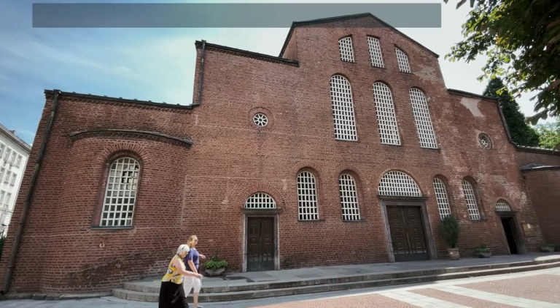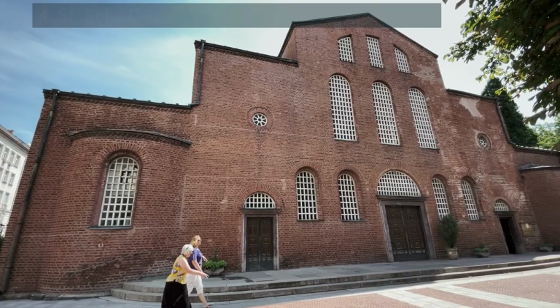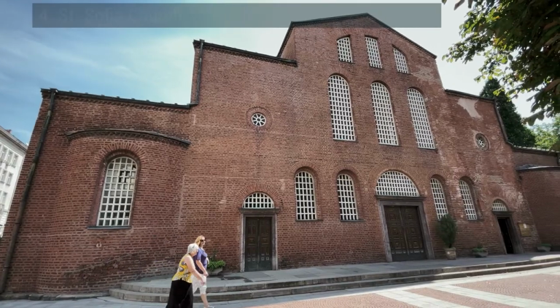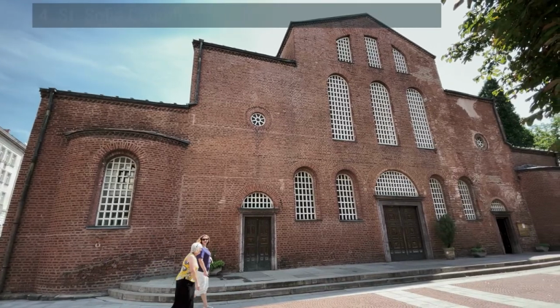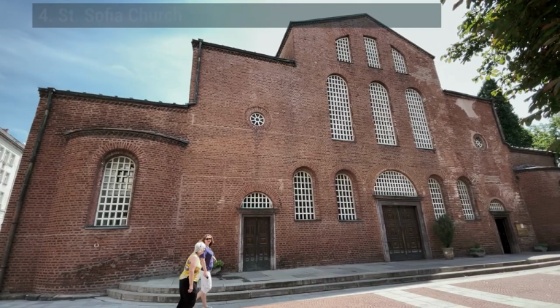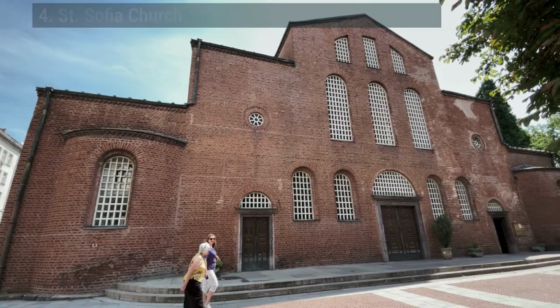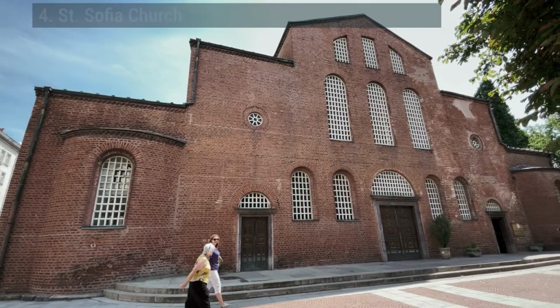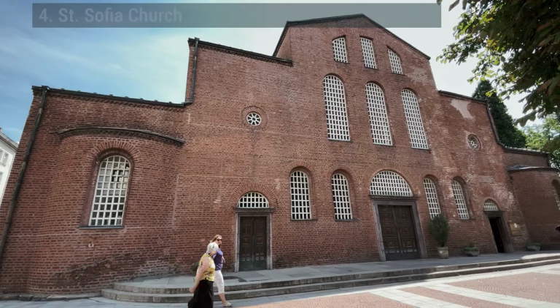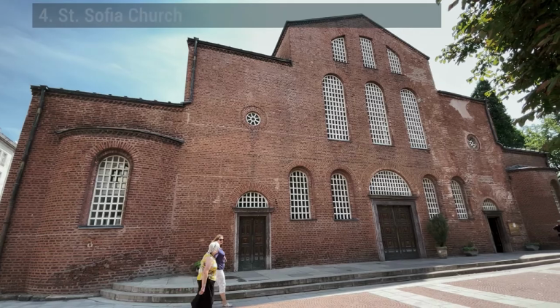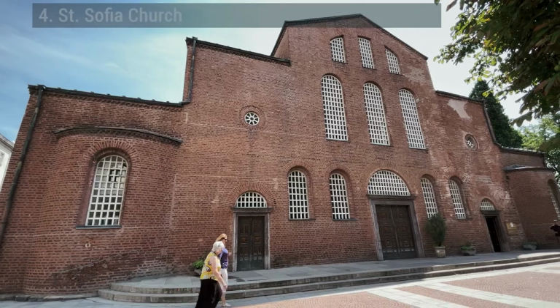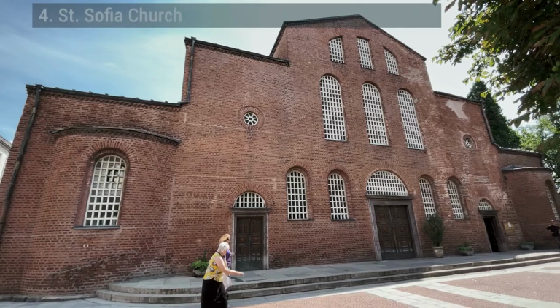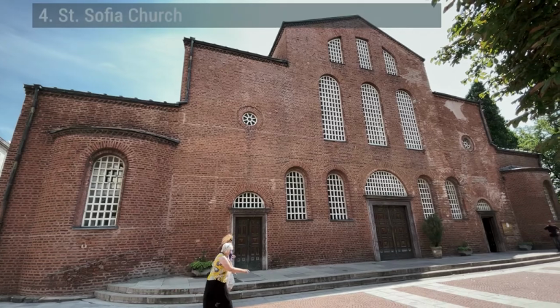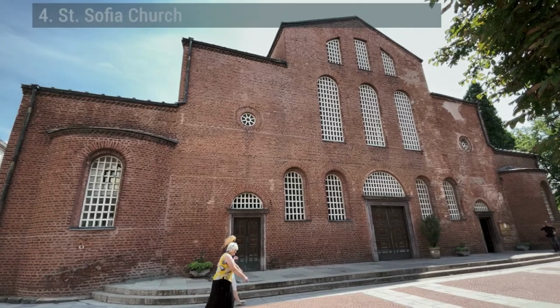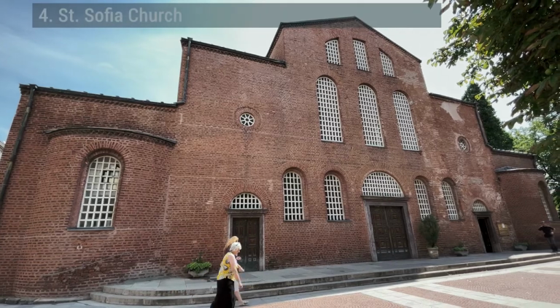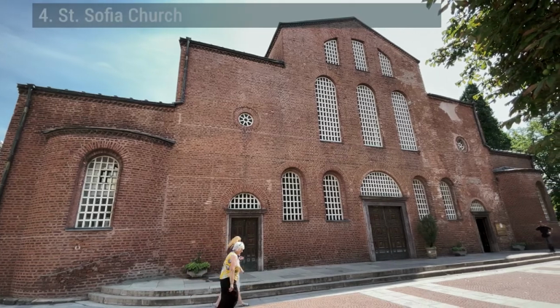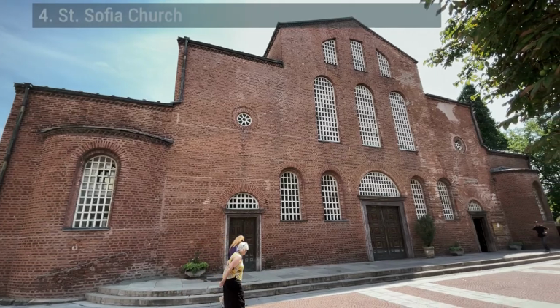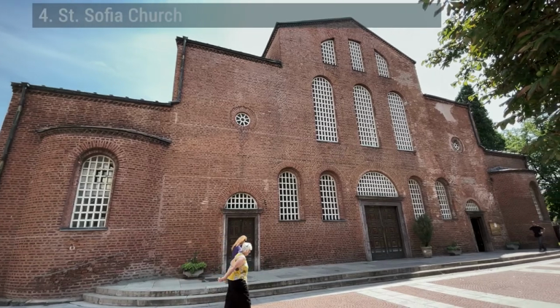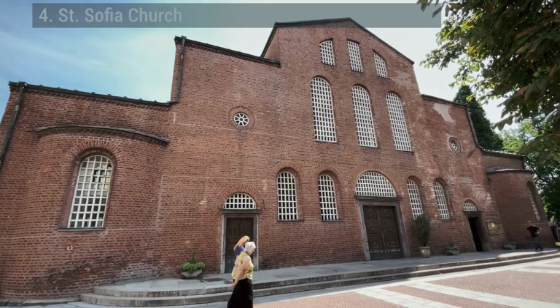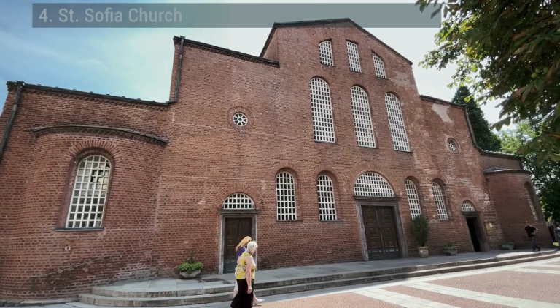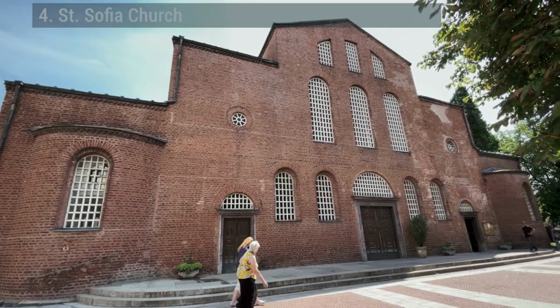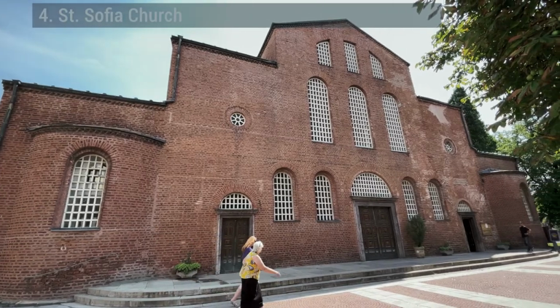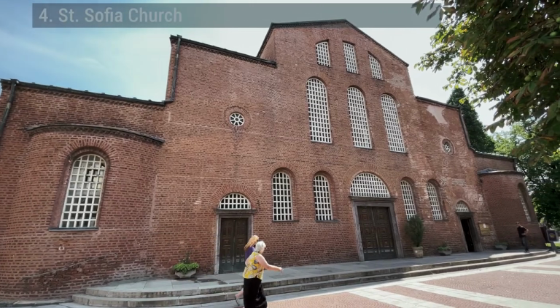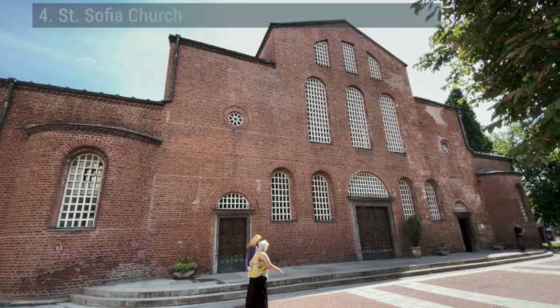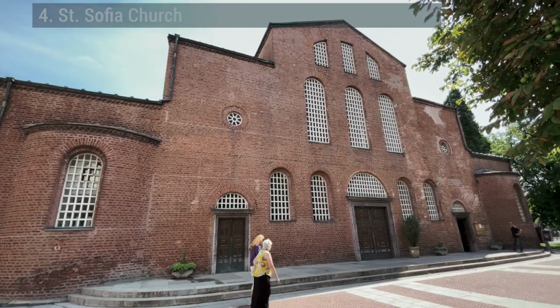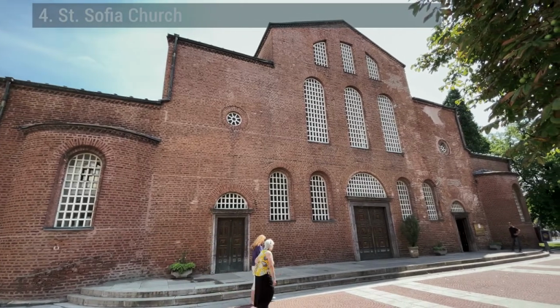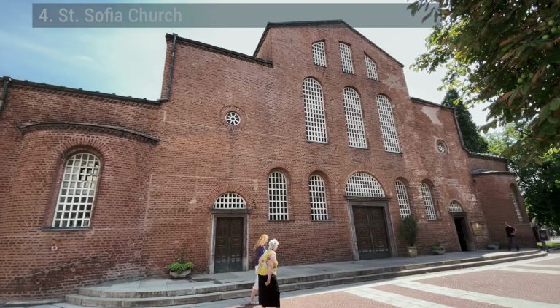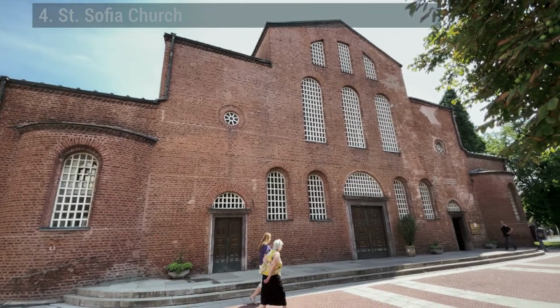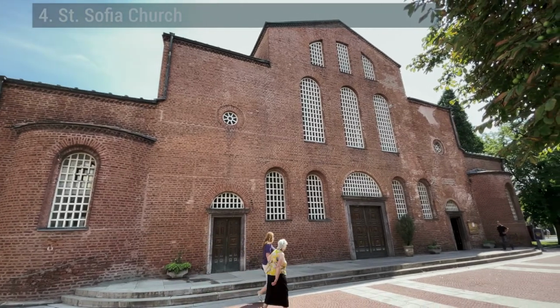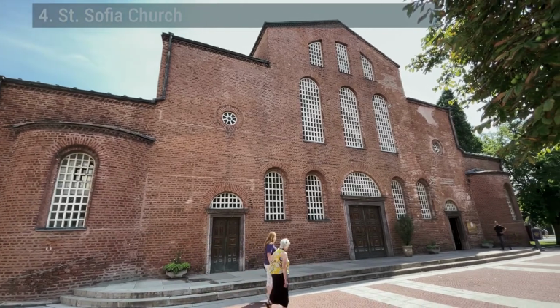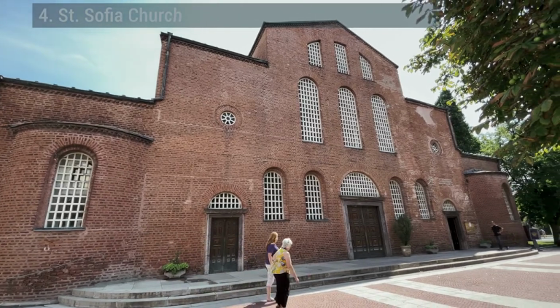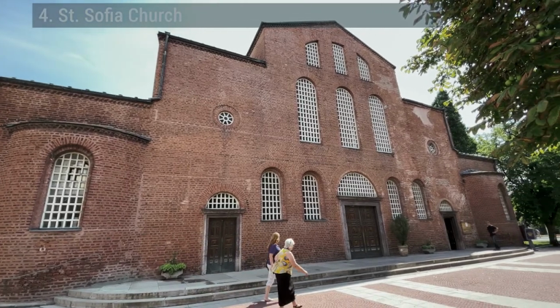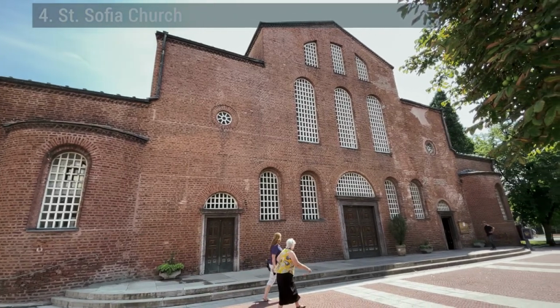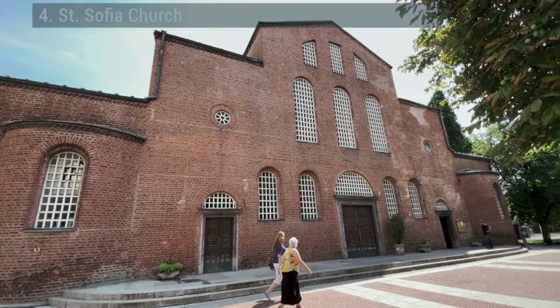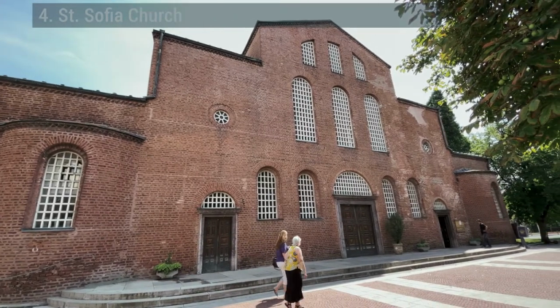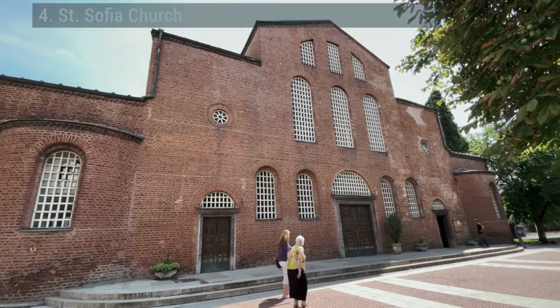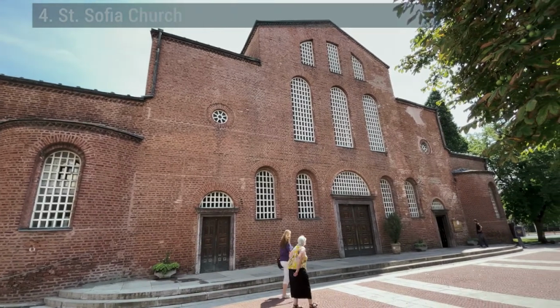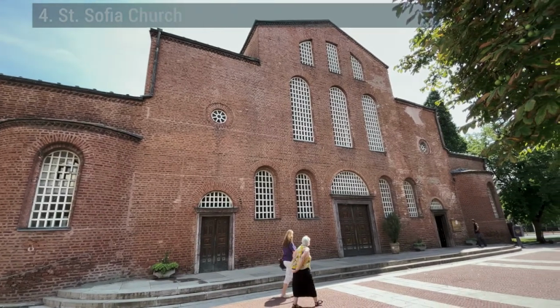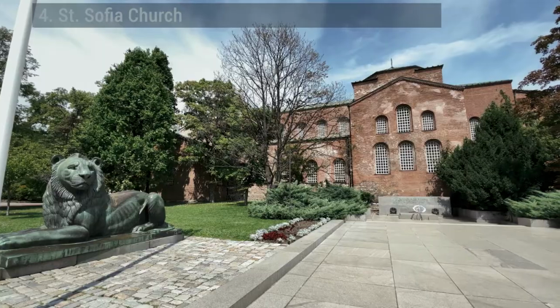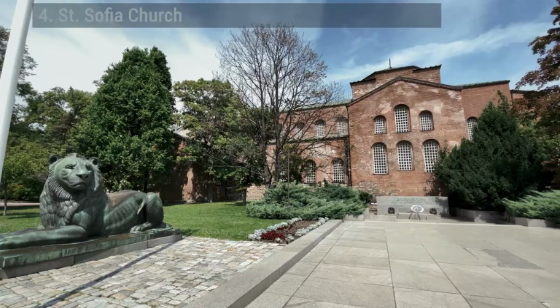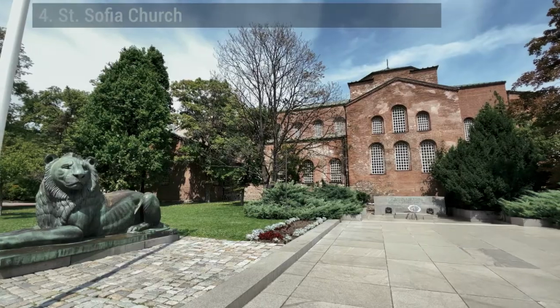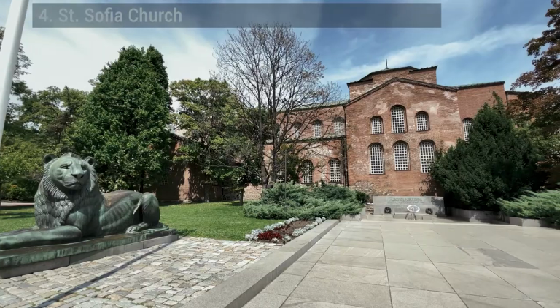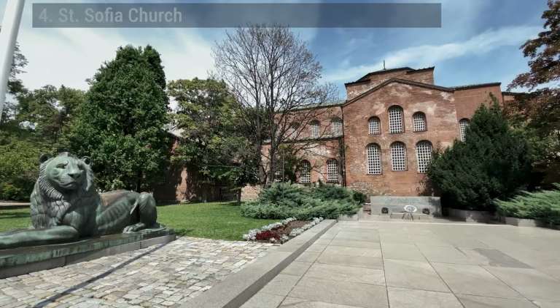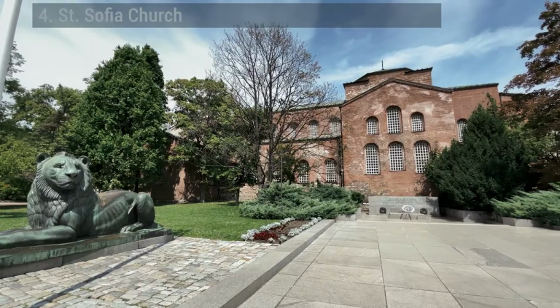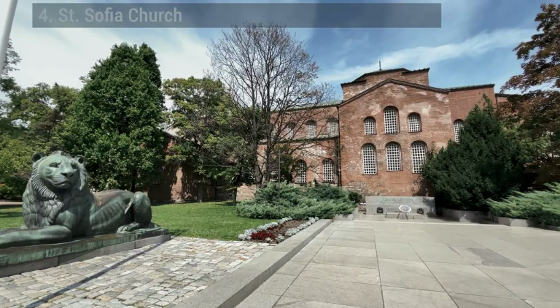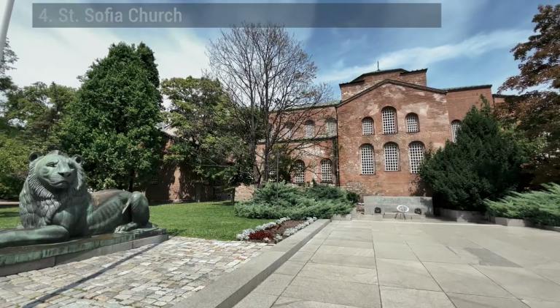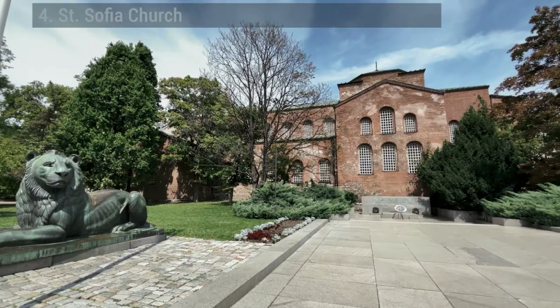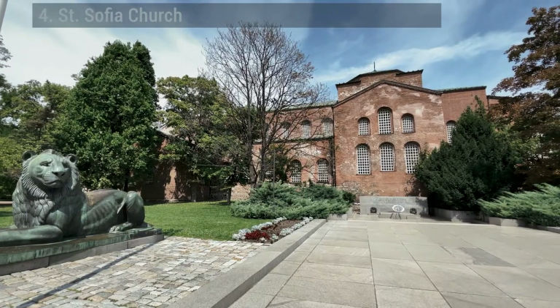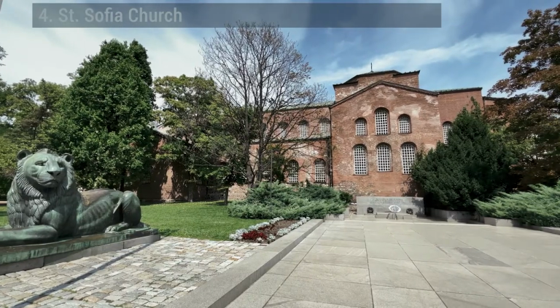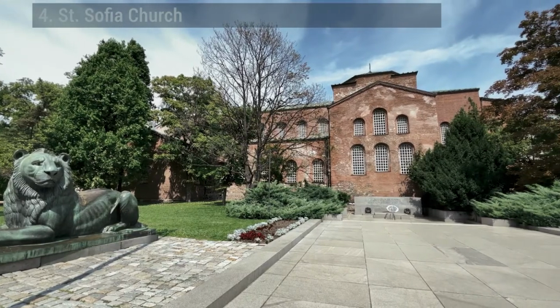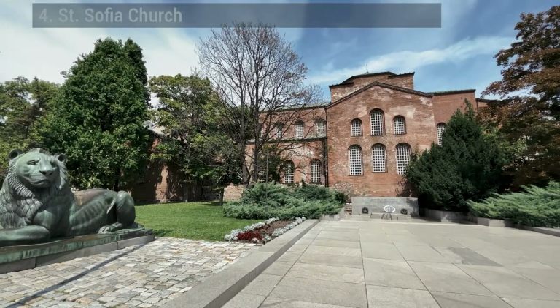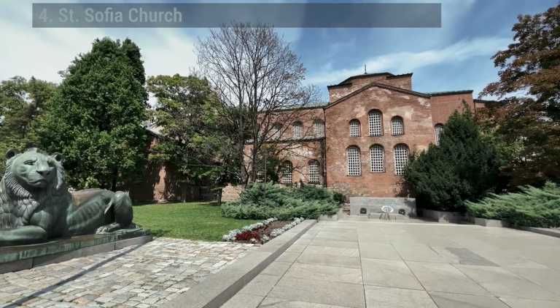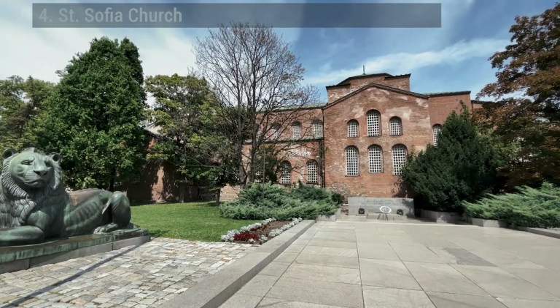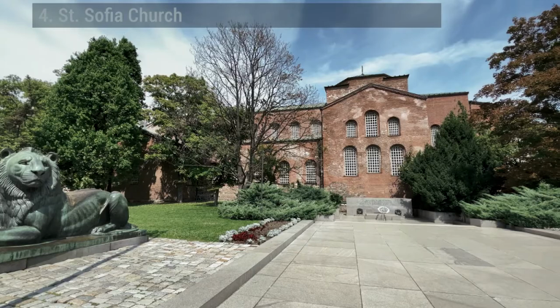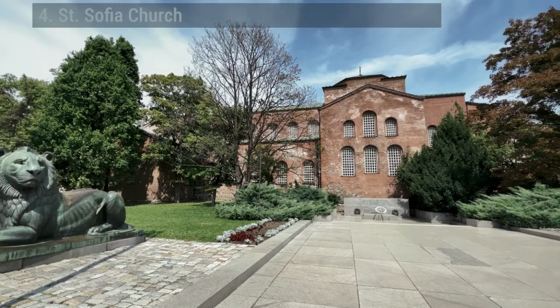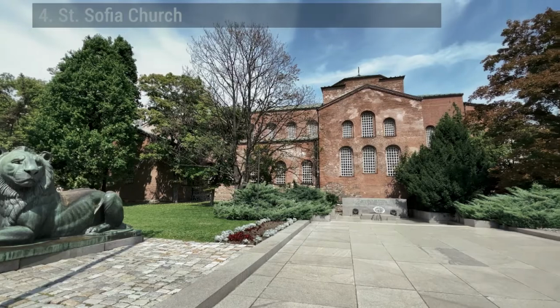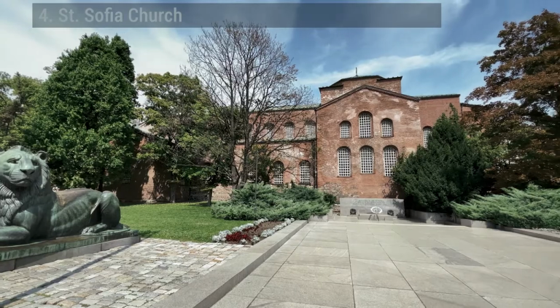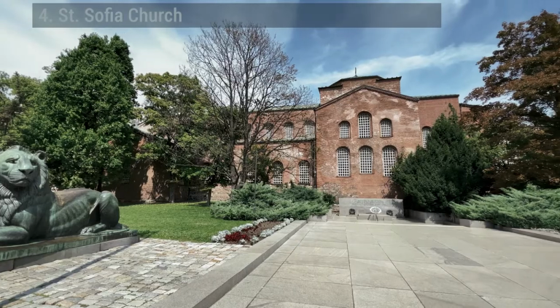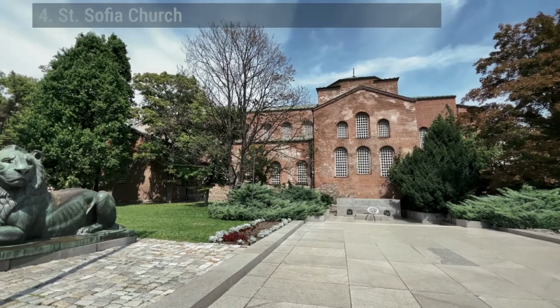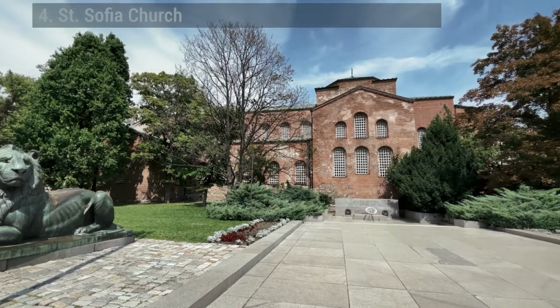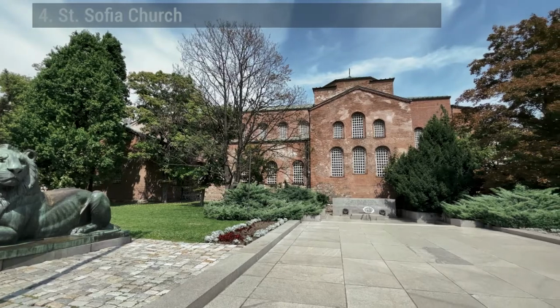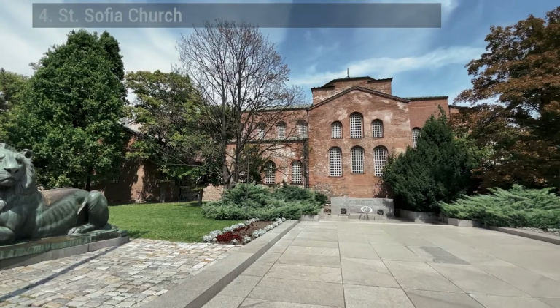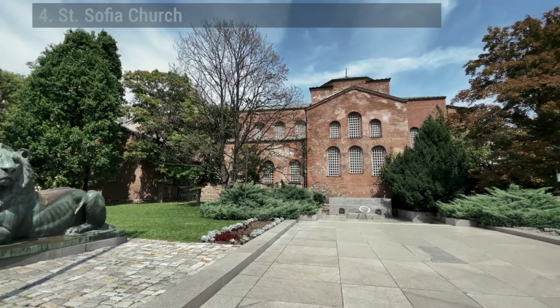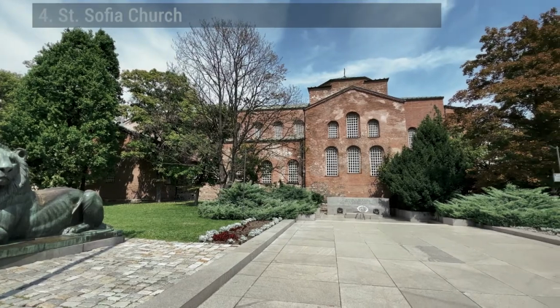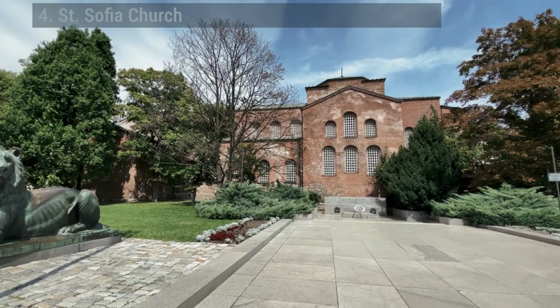St. Sophia Church. It was this church that gave the city of Sofia its name in the 1300s during the Second Bulgarian Empire.